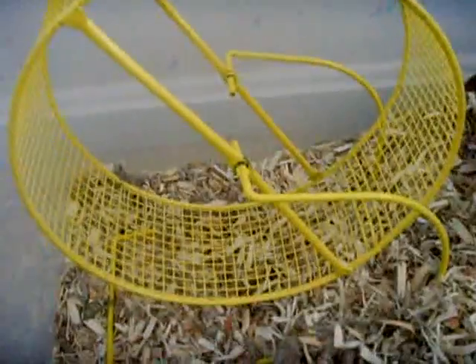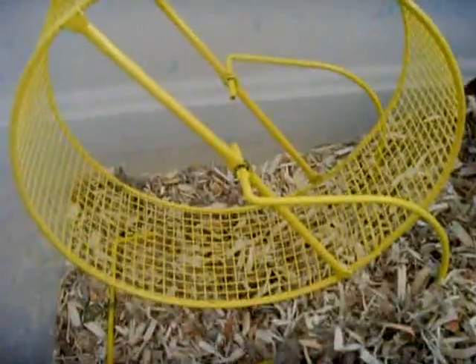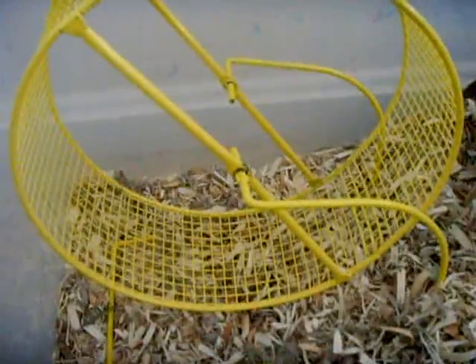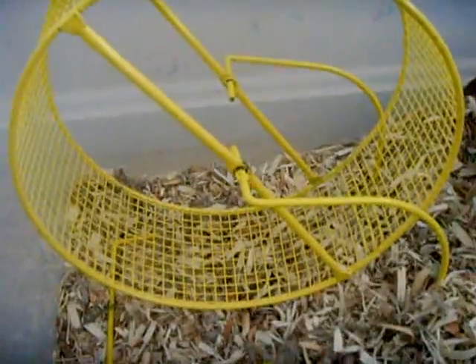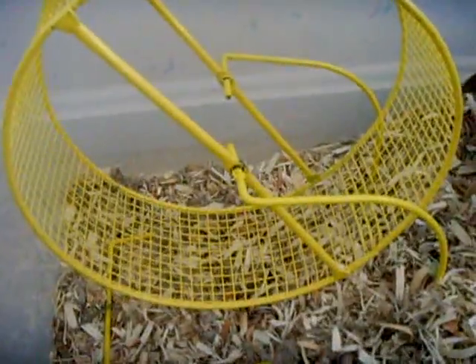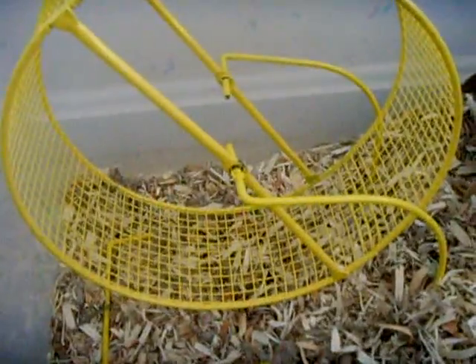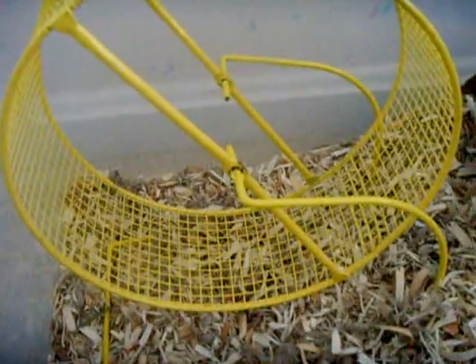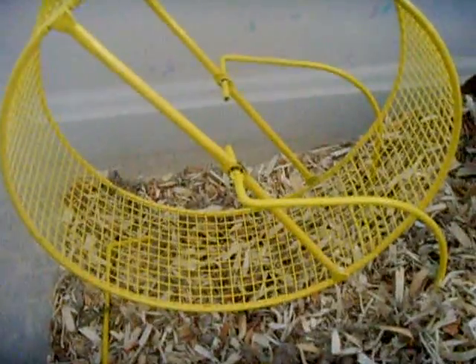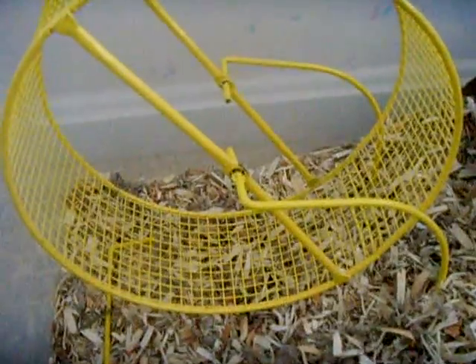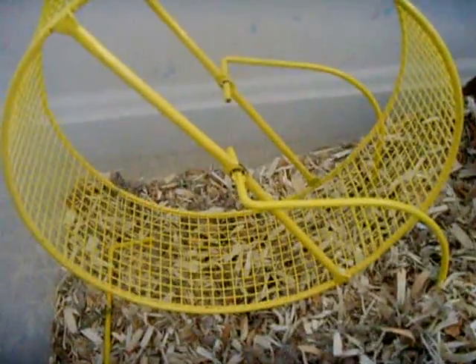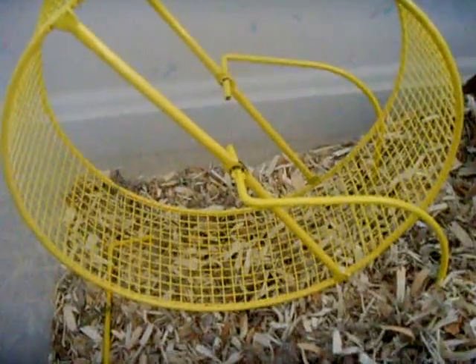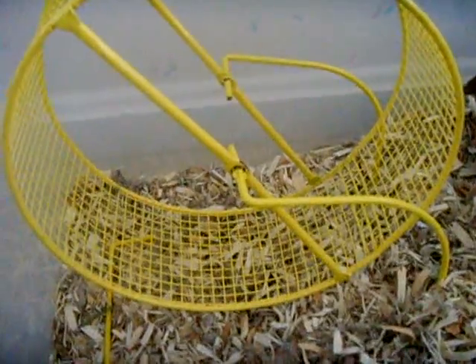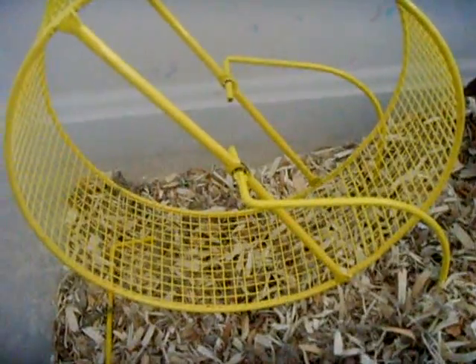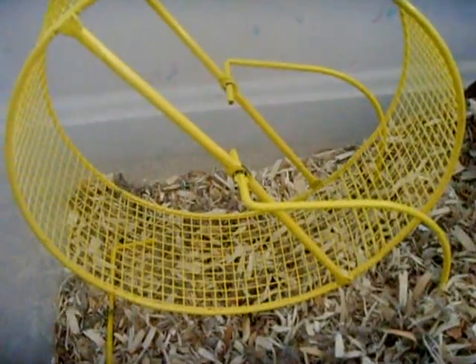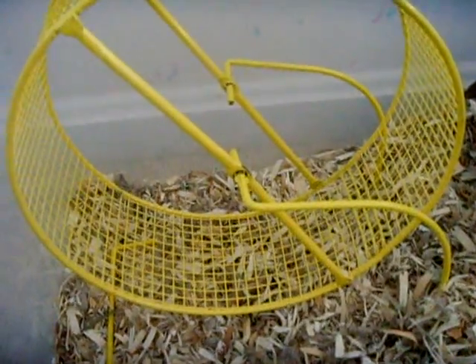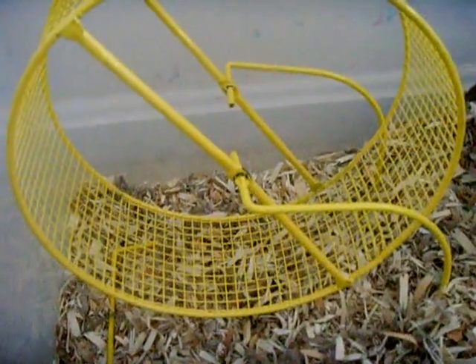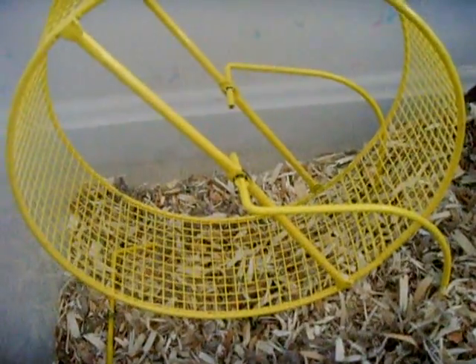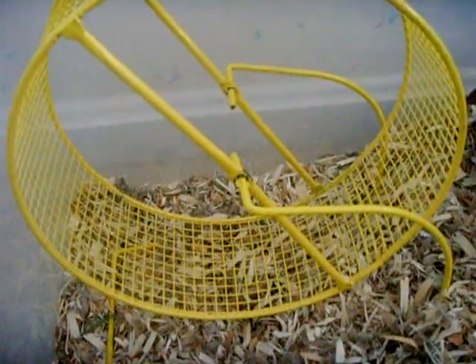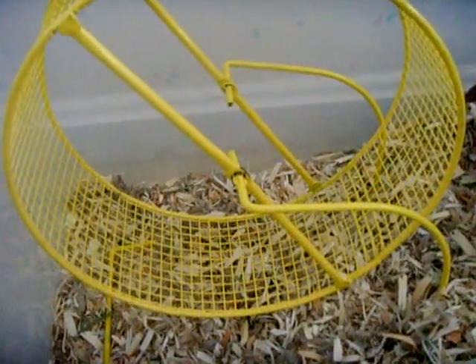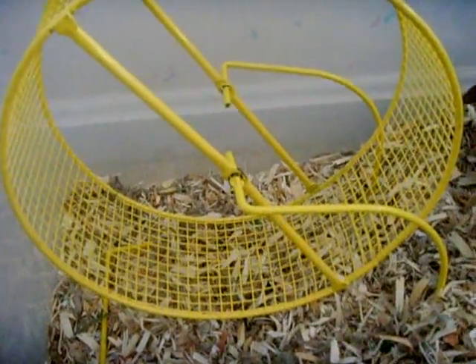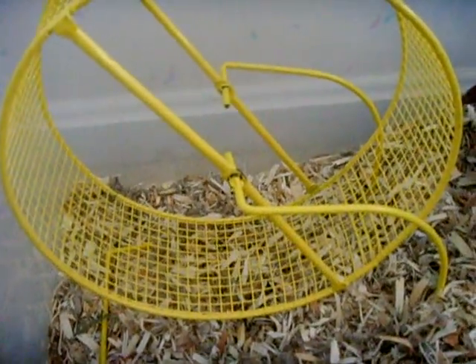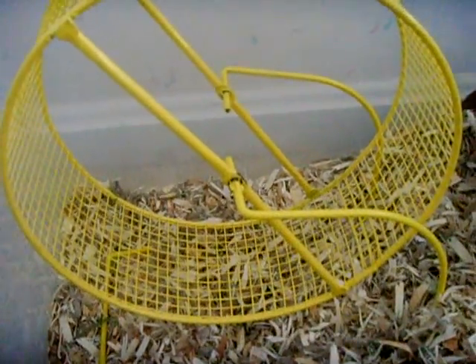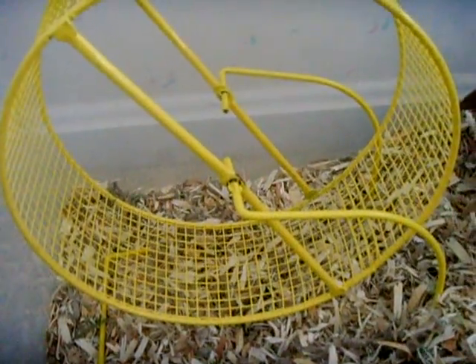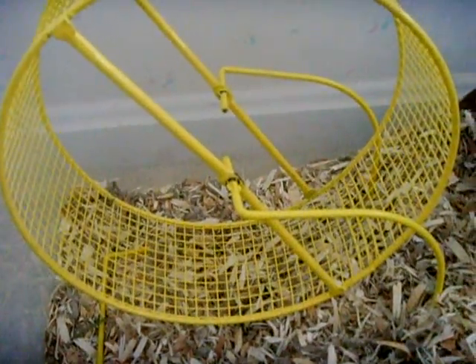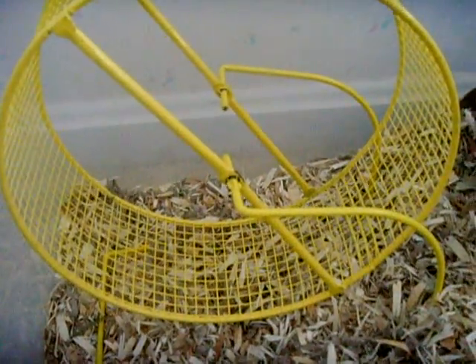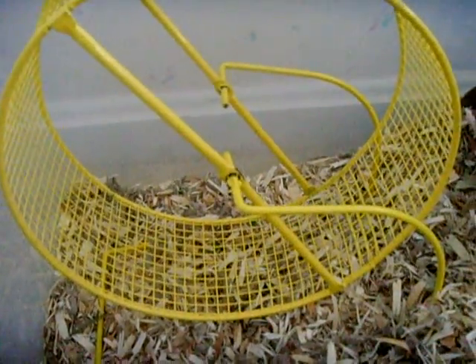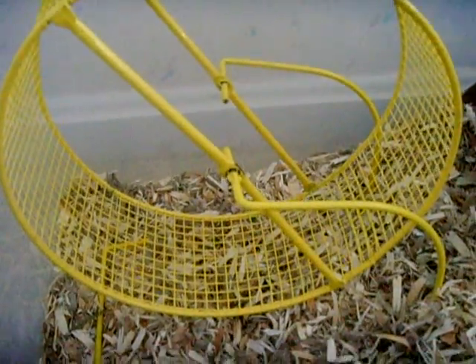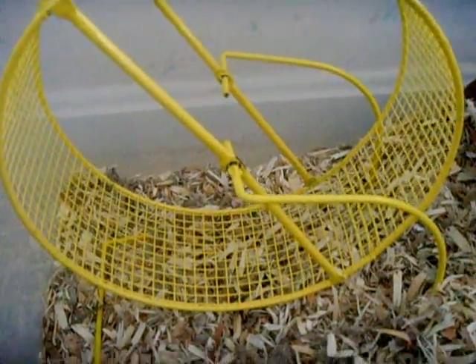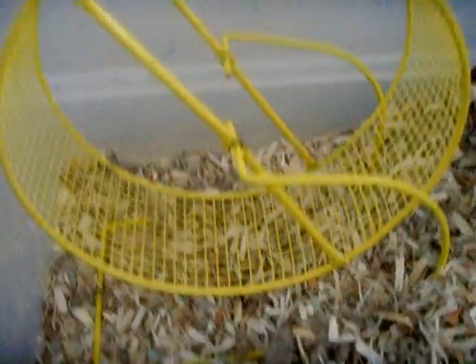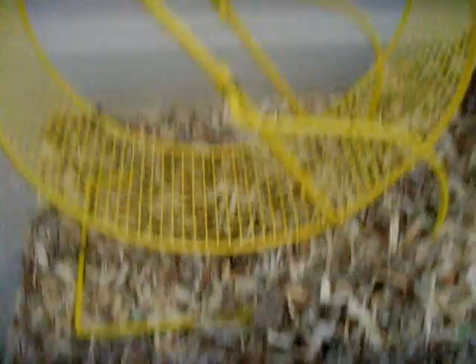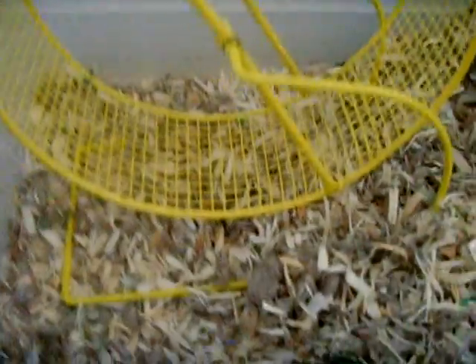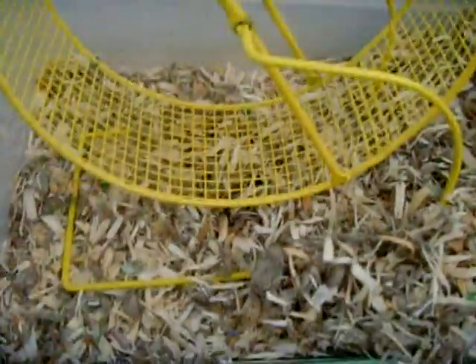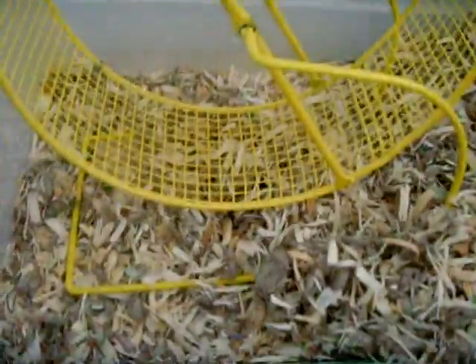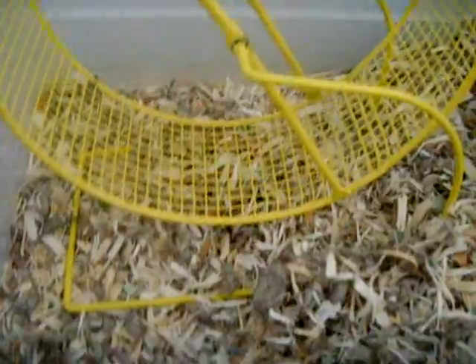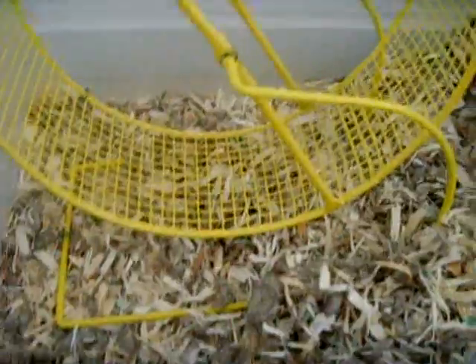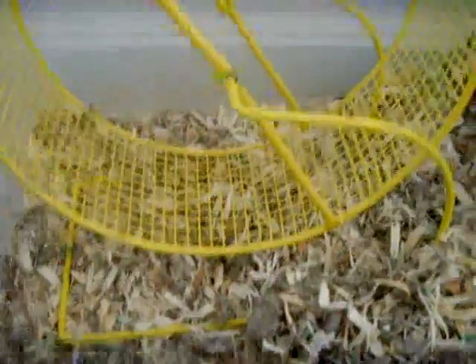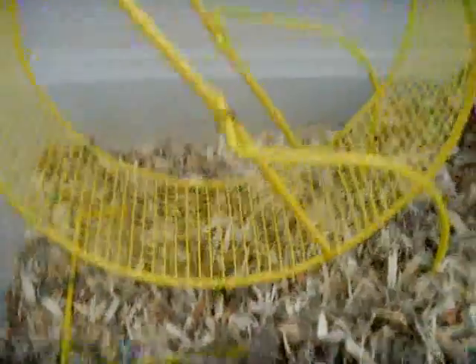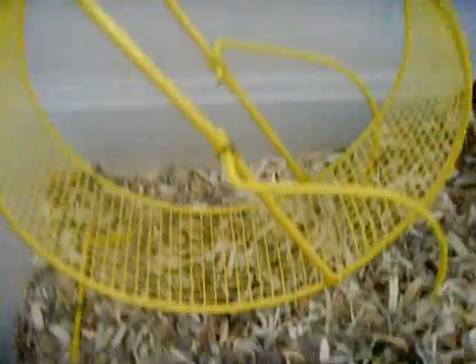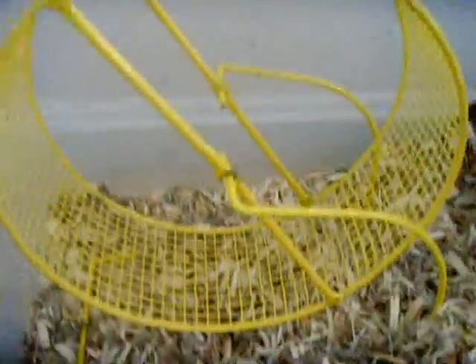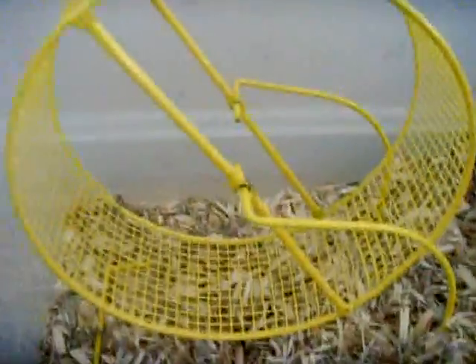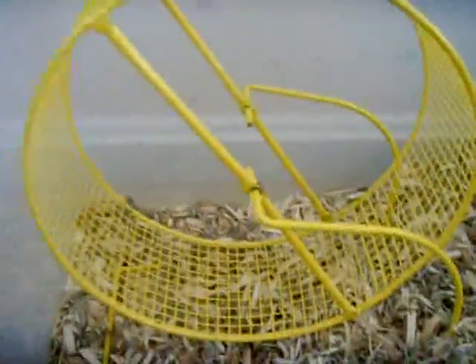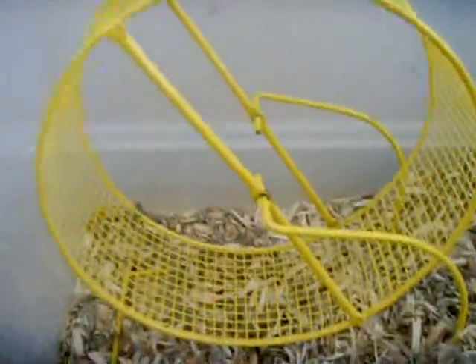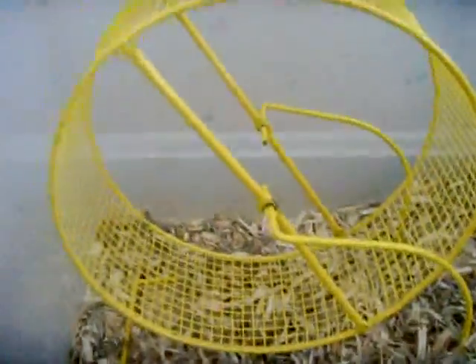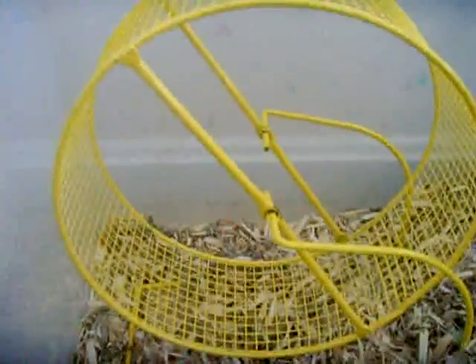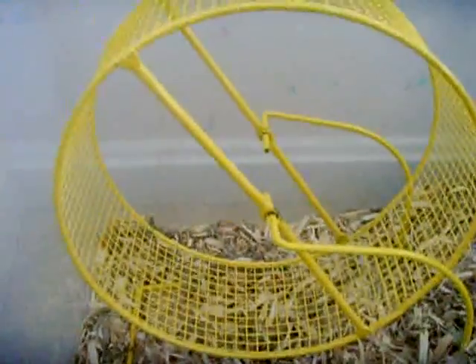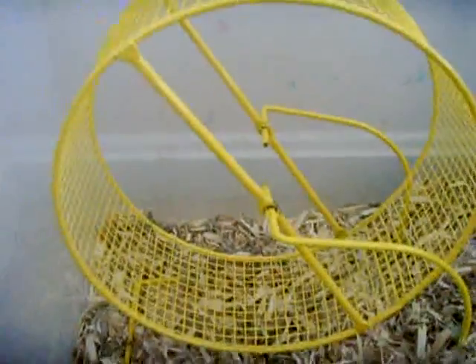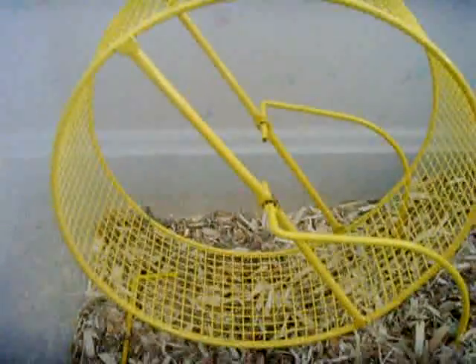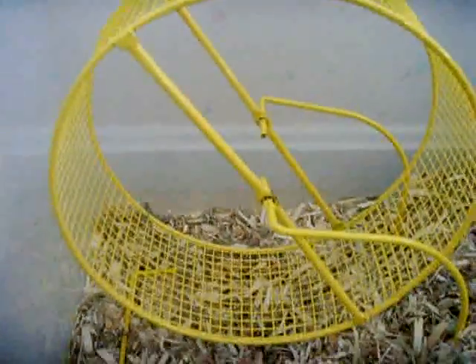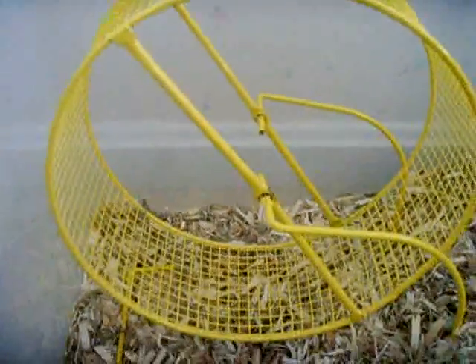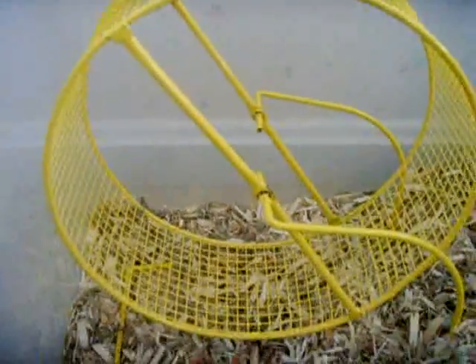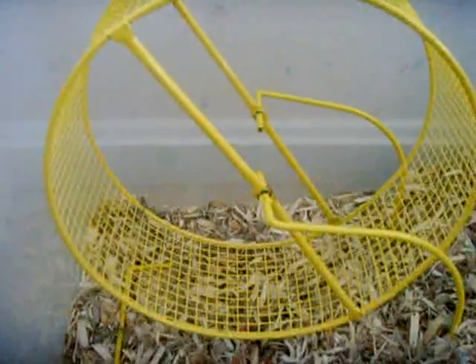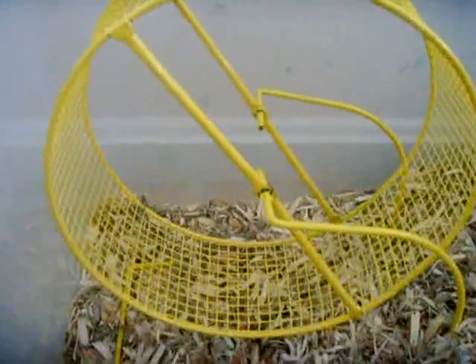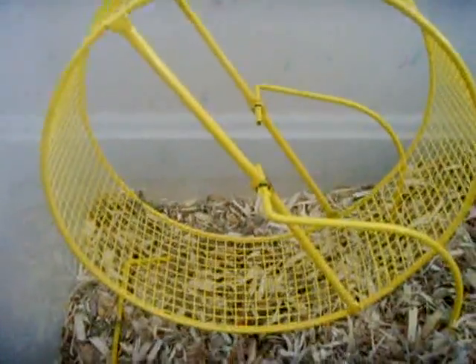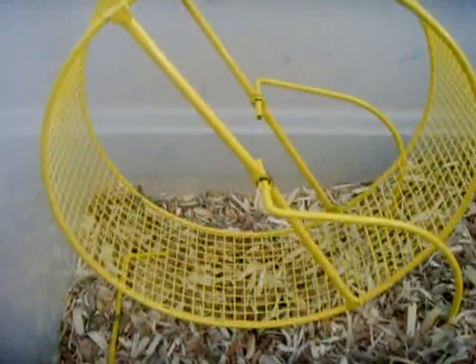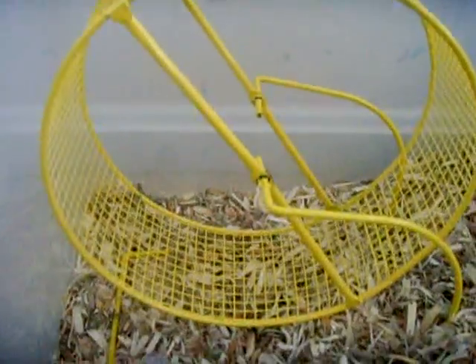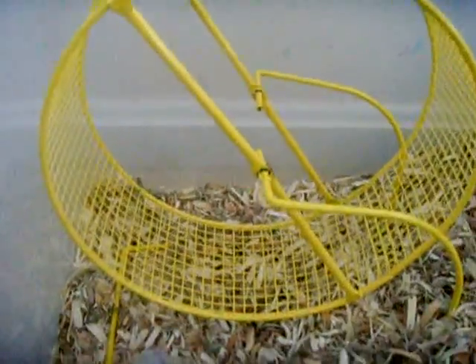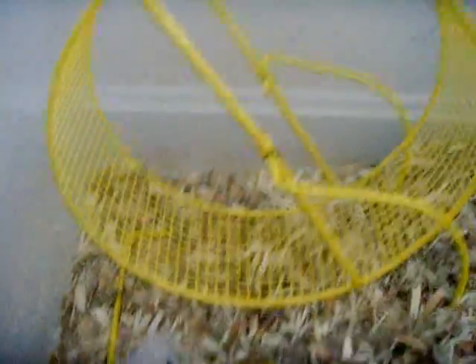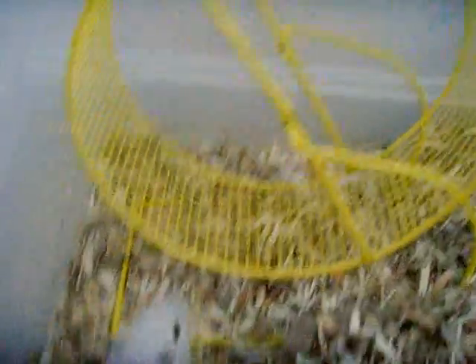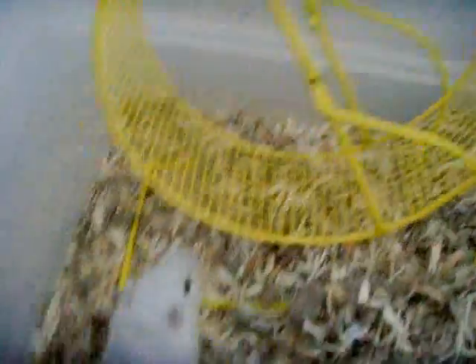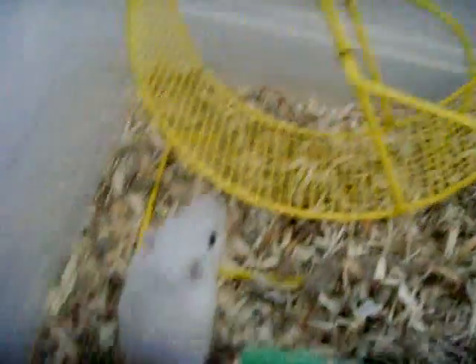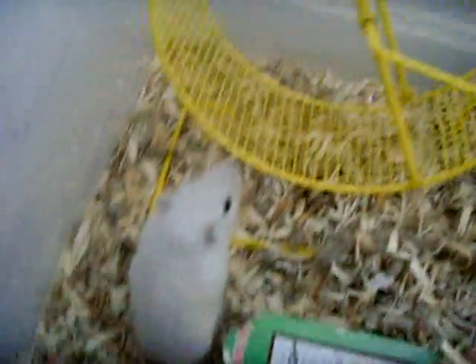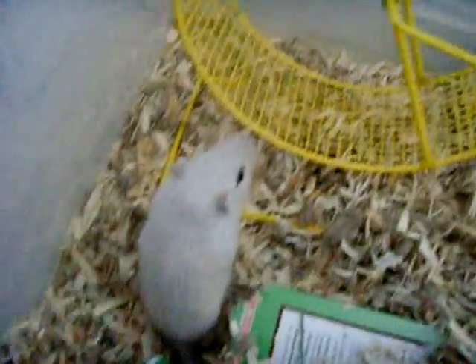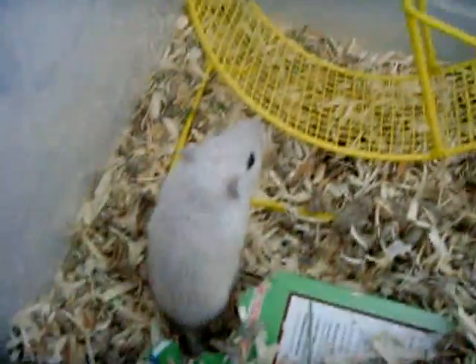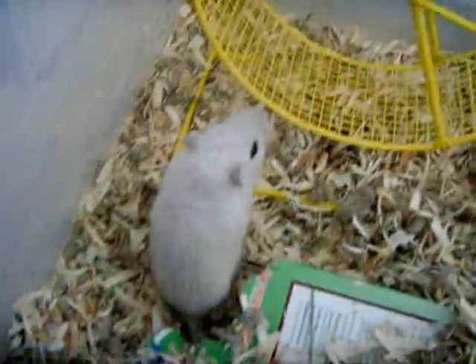You also need a wheel — a wire mesh wheel that's at least 8 inches in diameter.